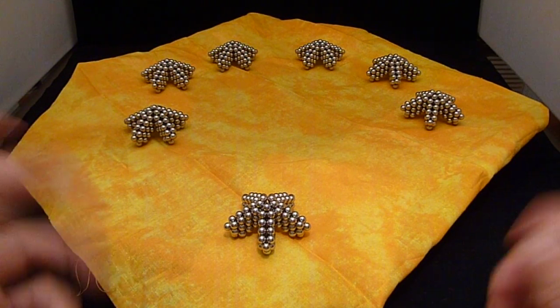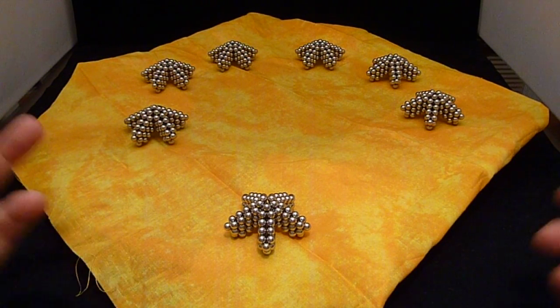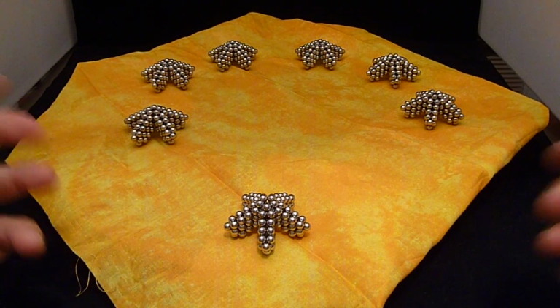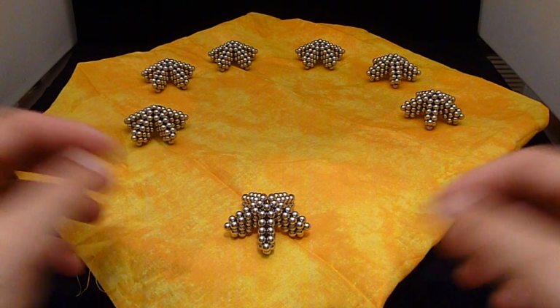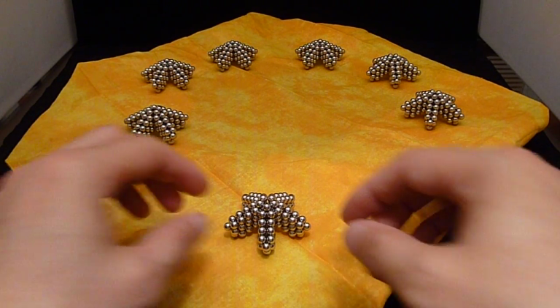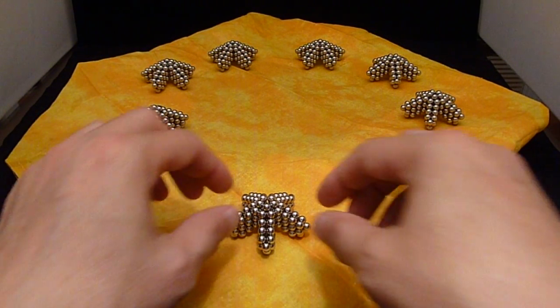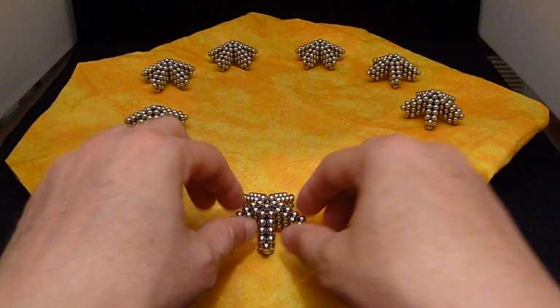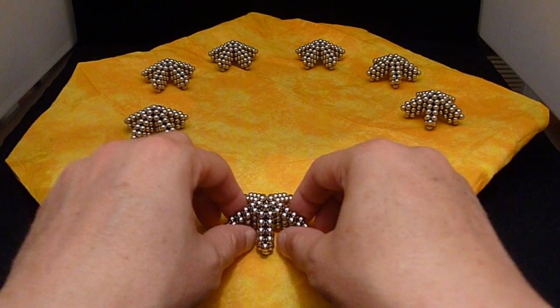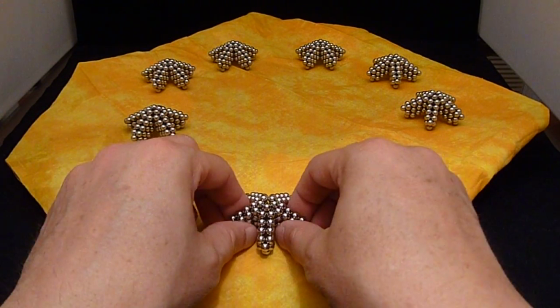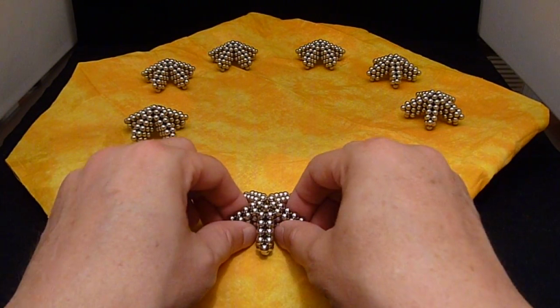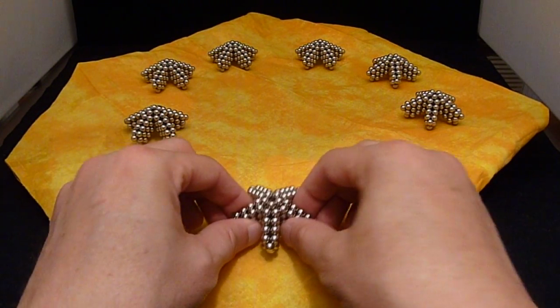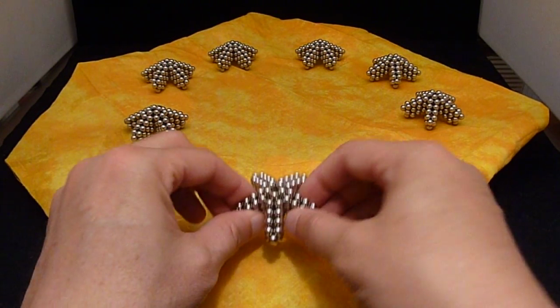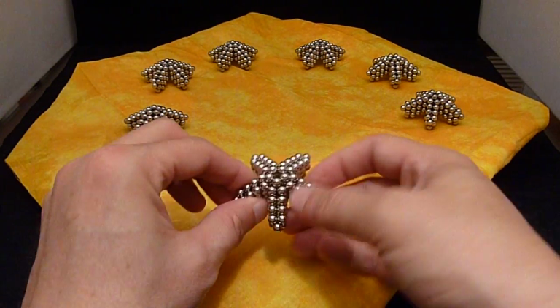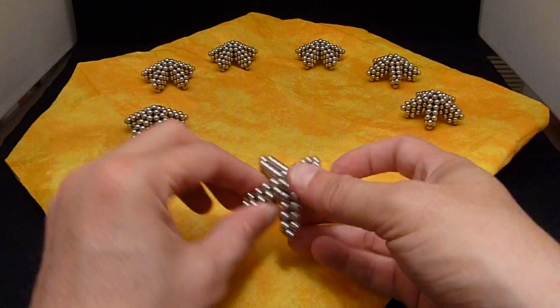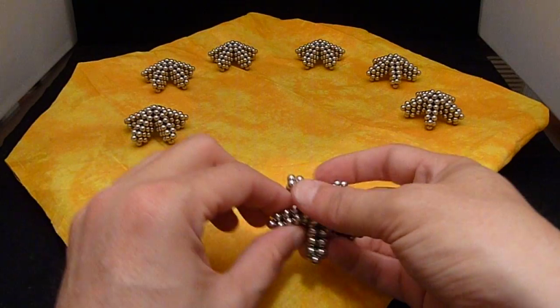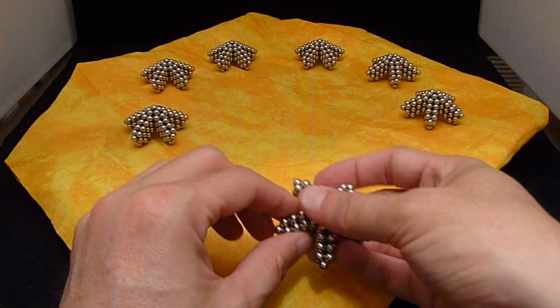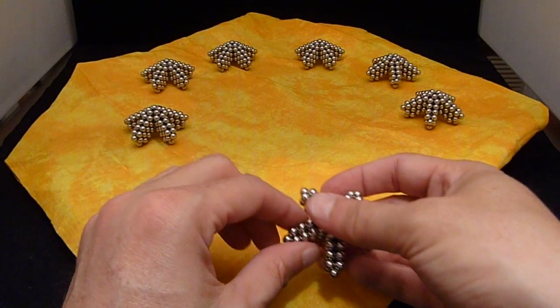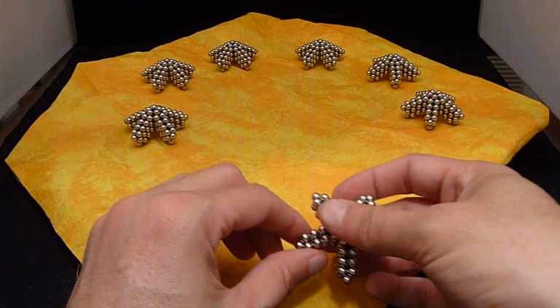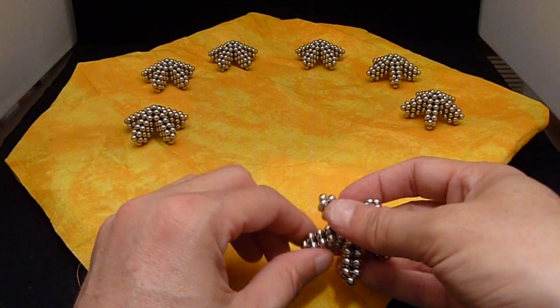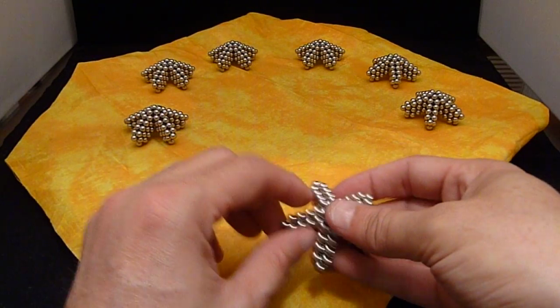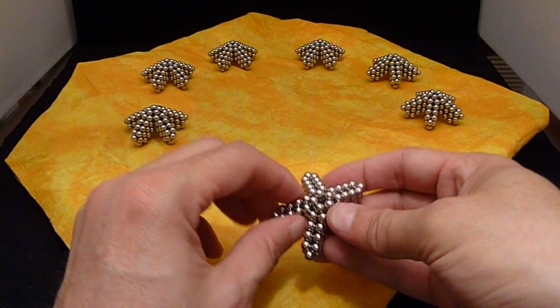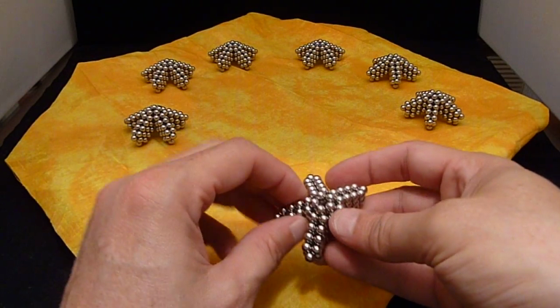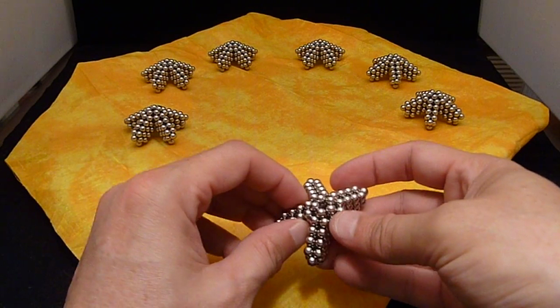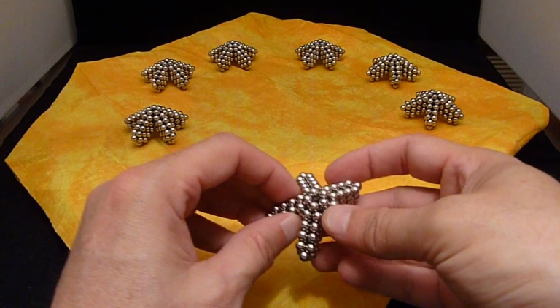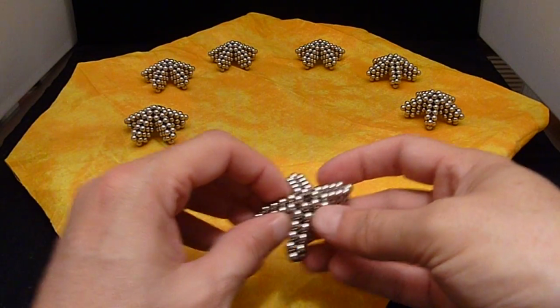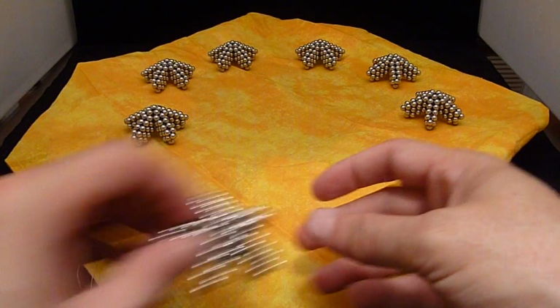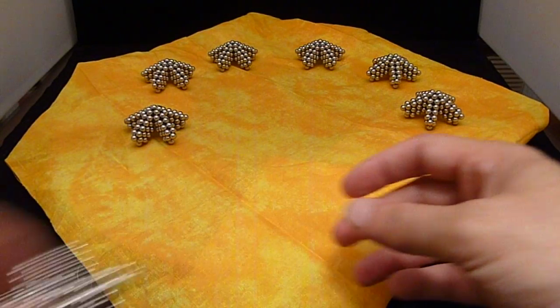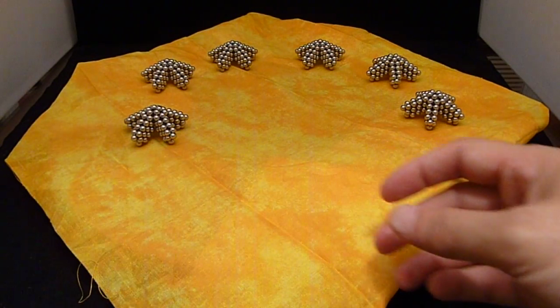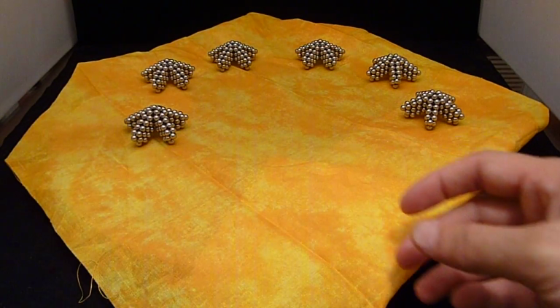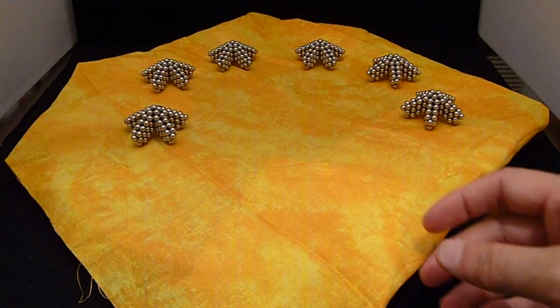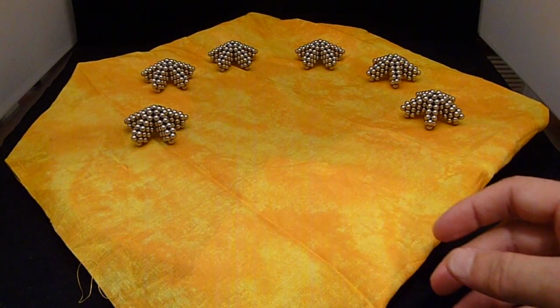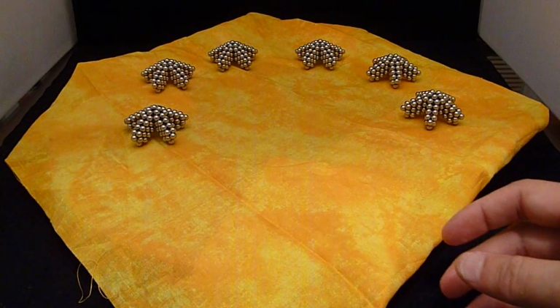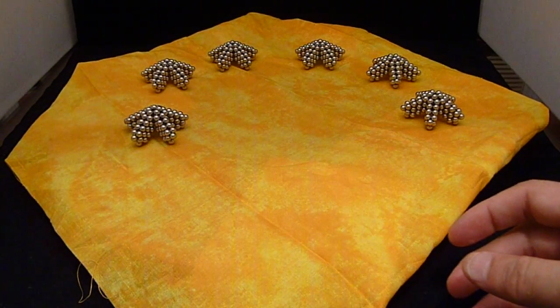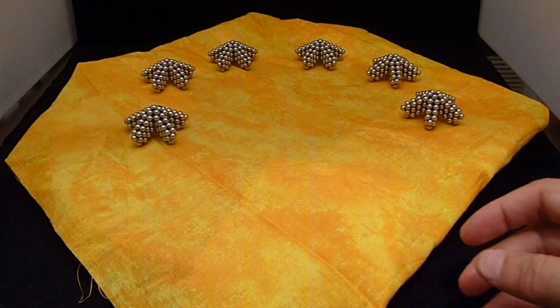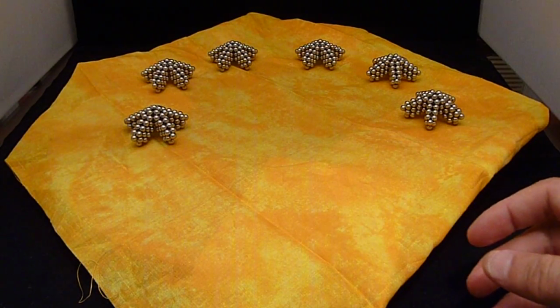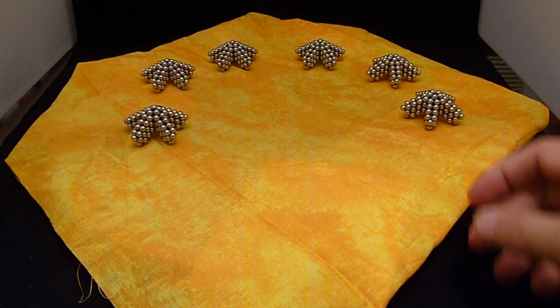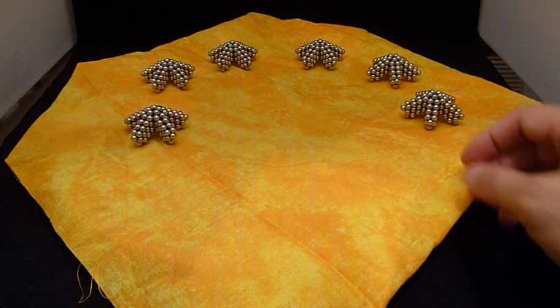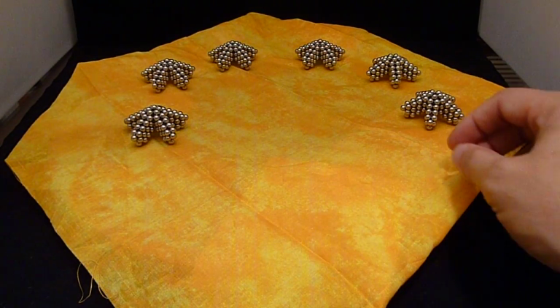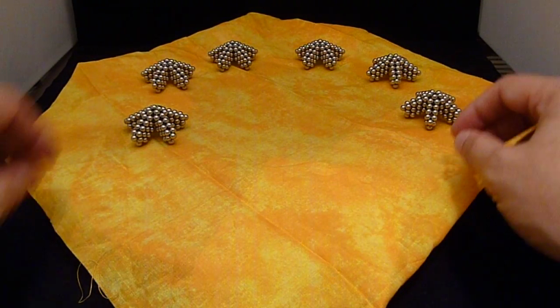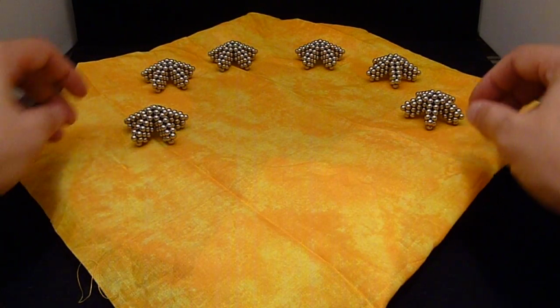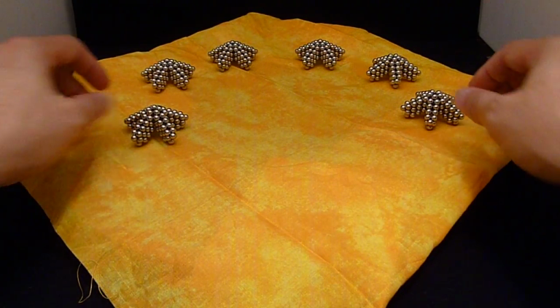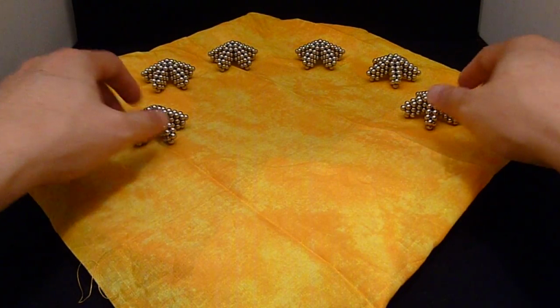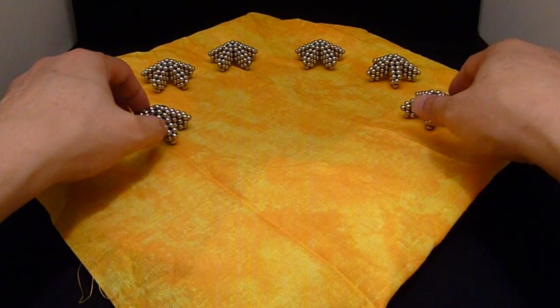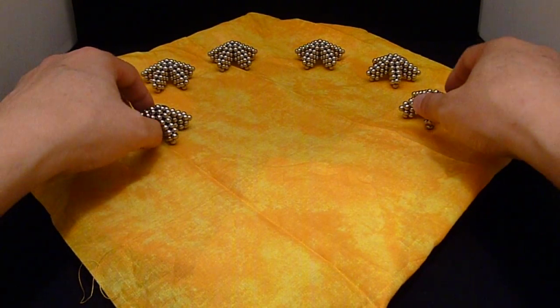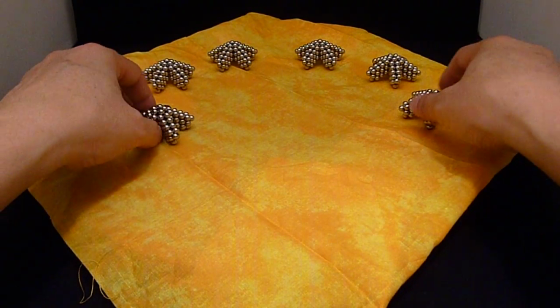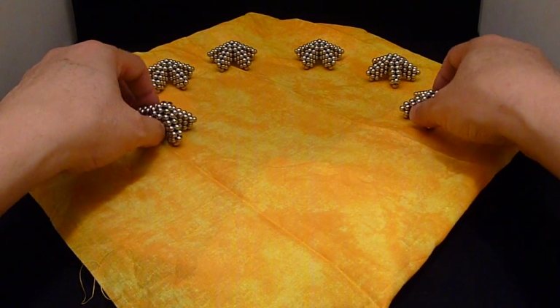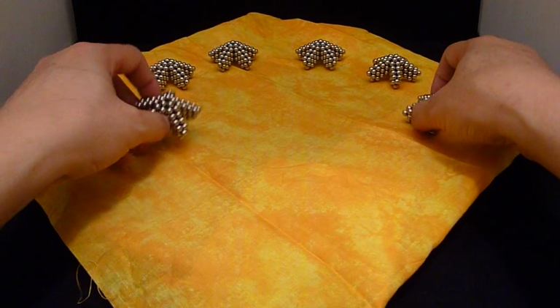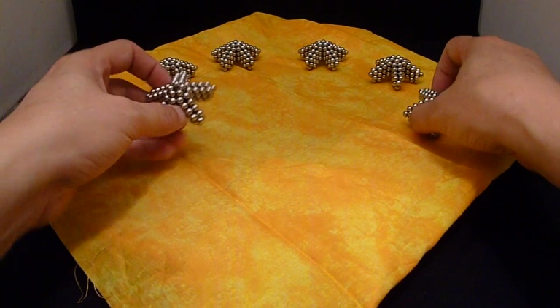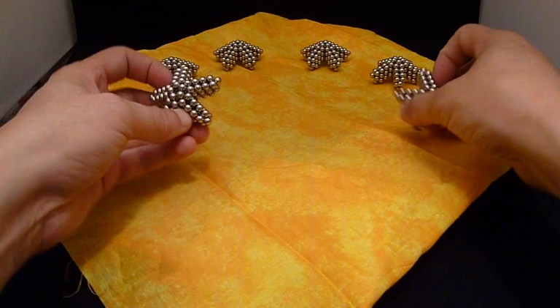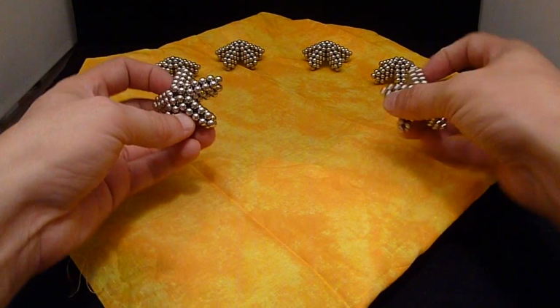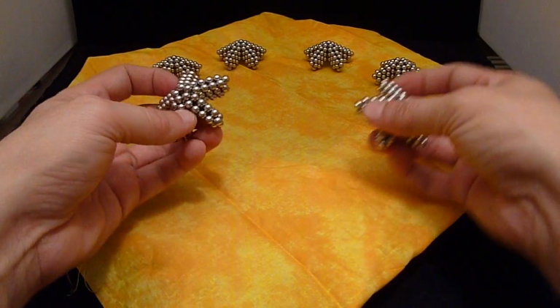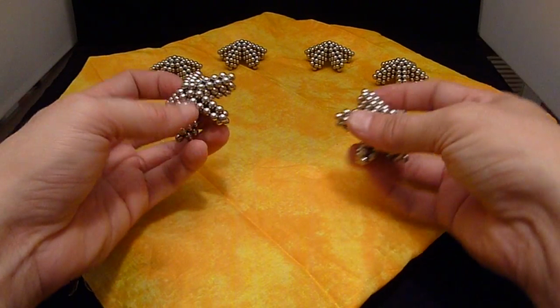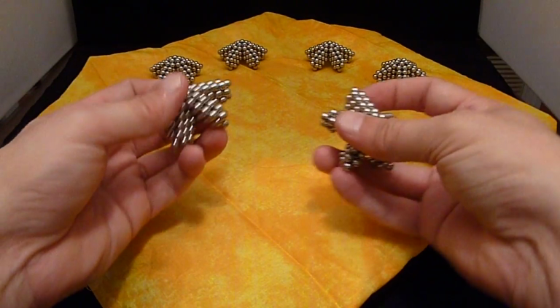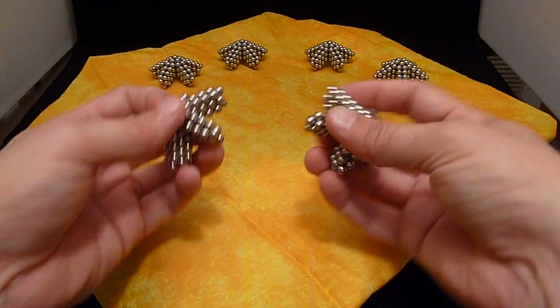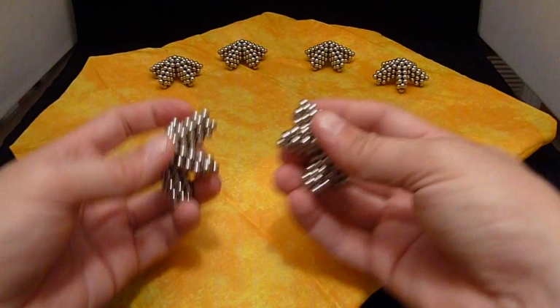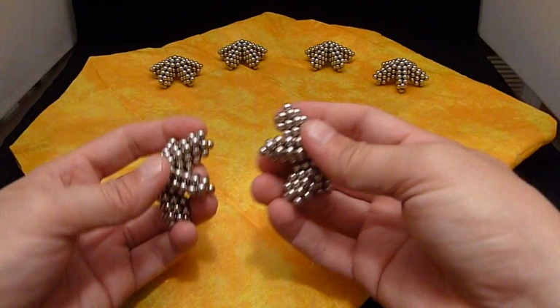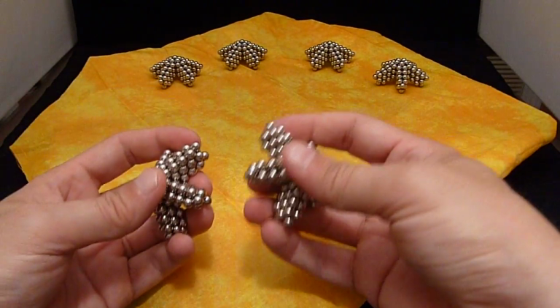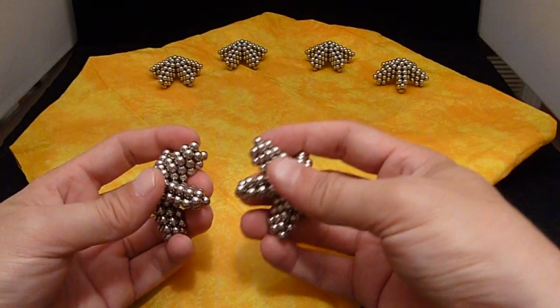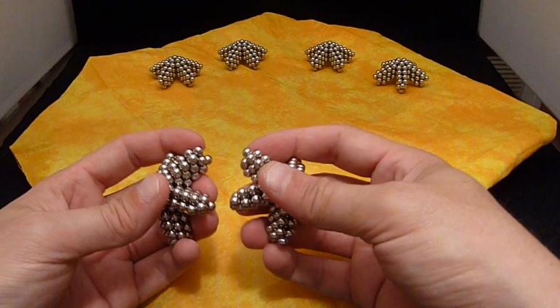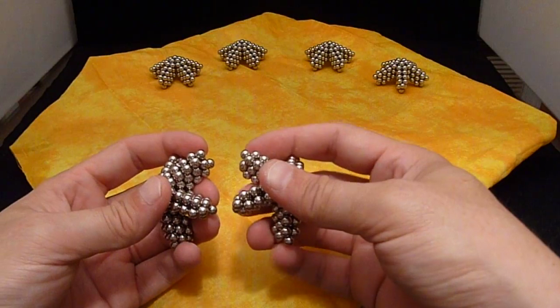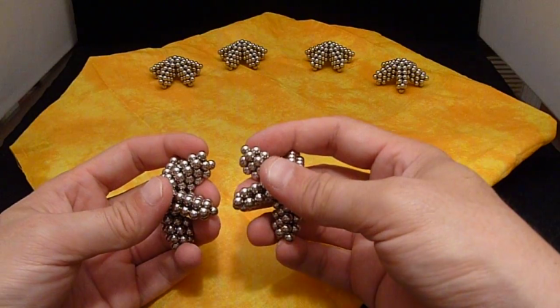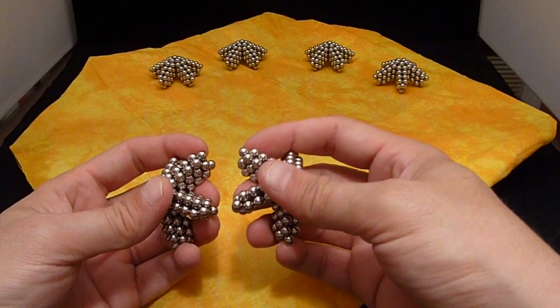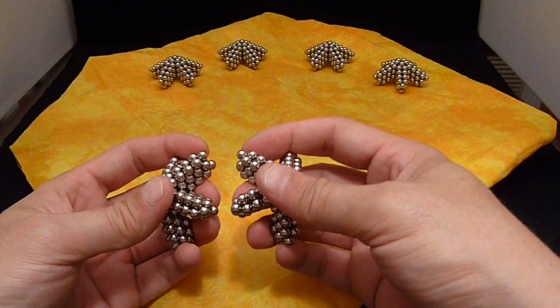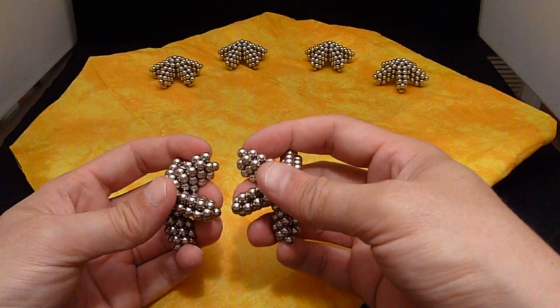I'm going to go ahead and put these together. You need 12 of these all together for a dodecahedron construction.